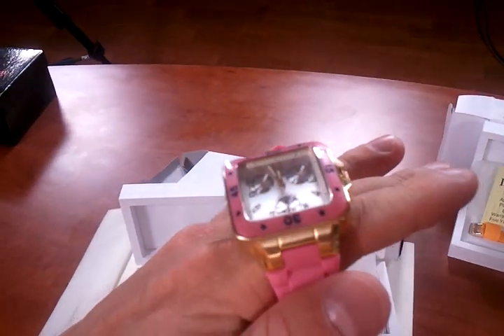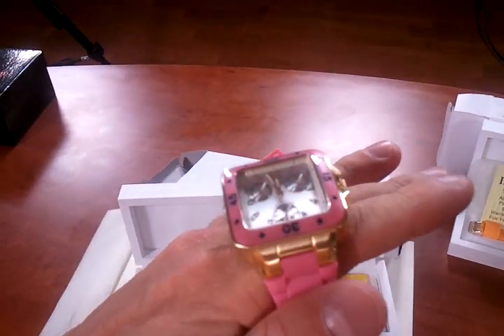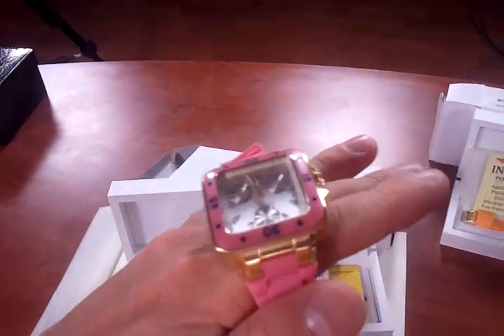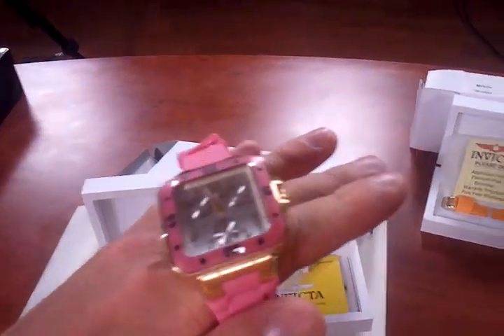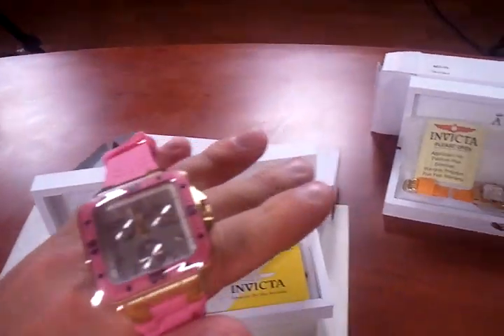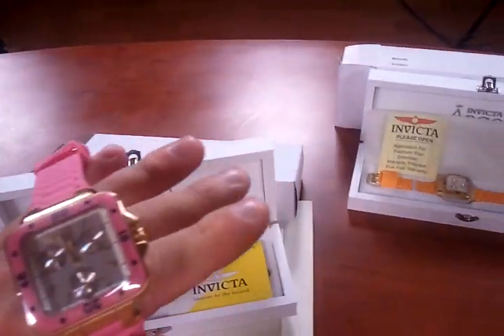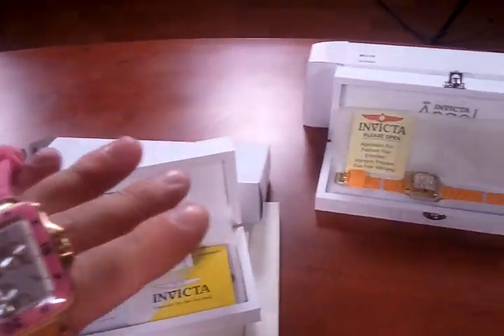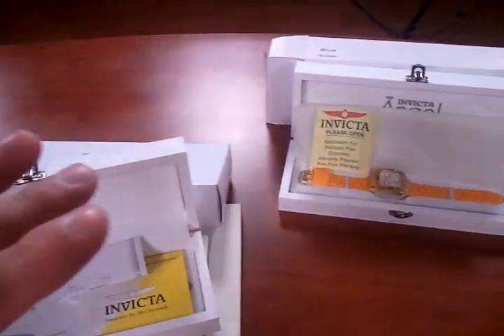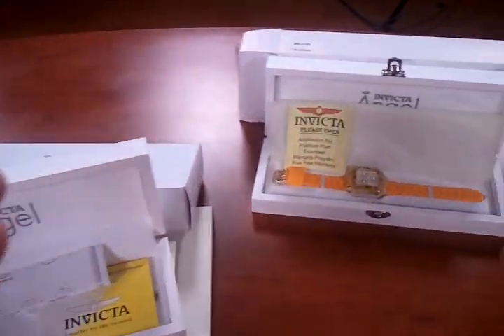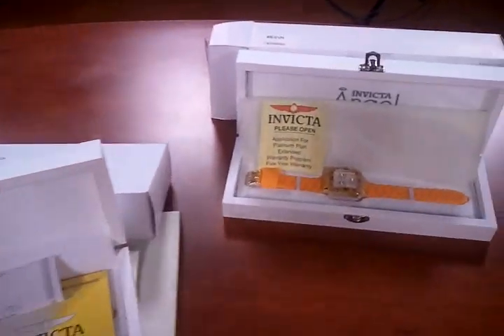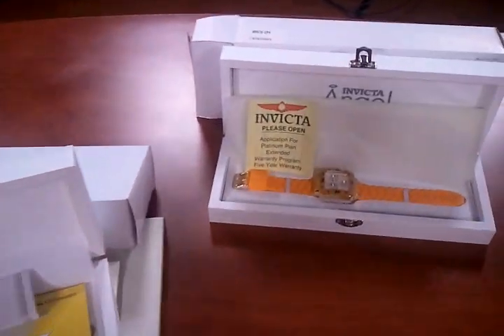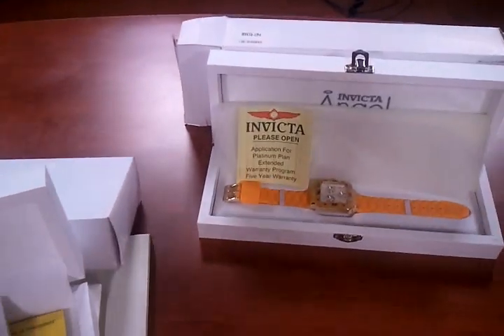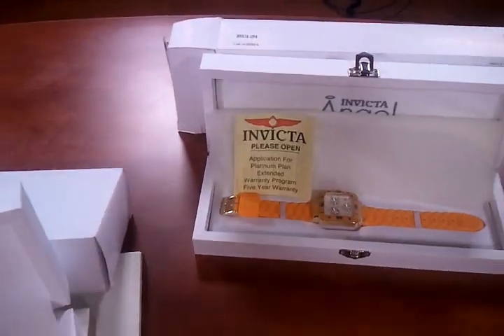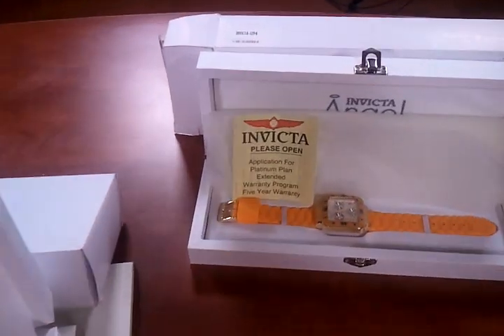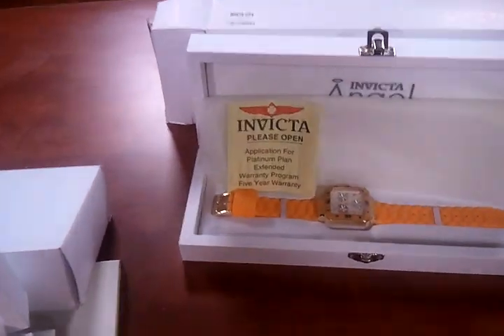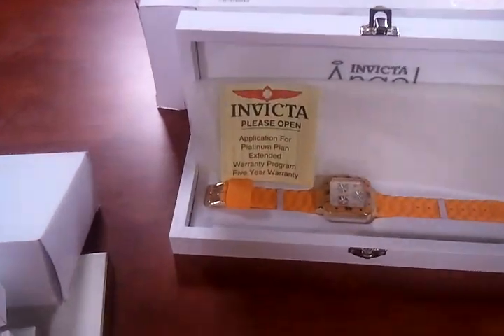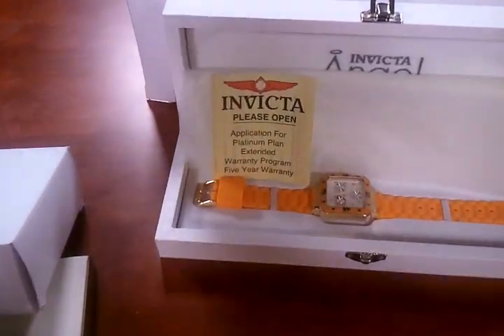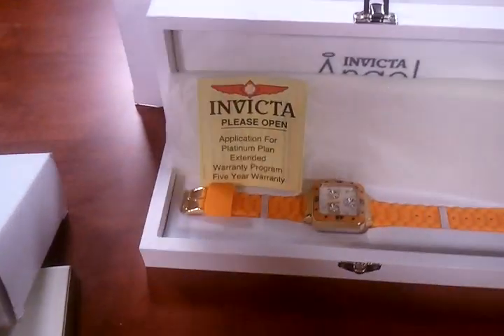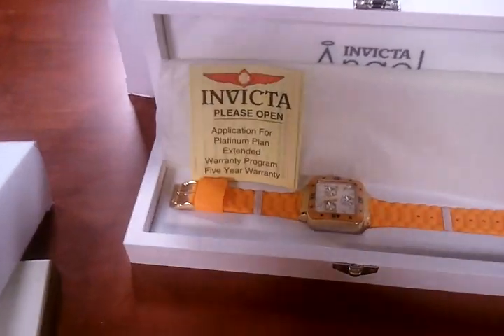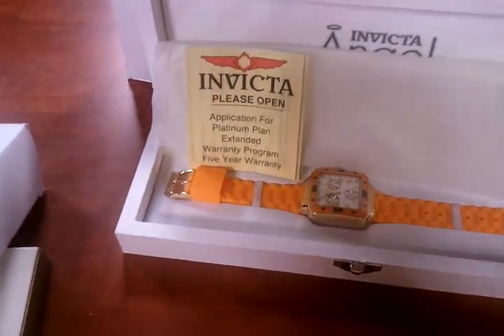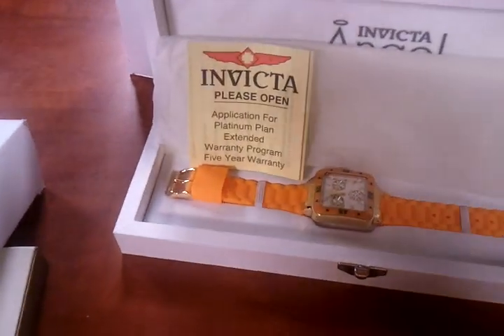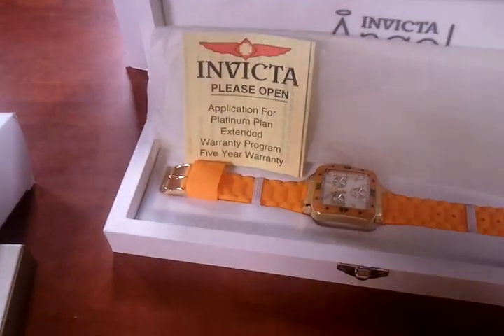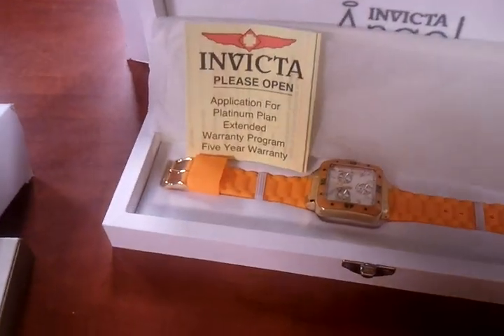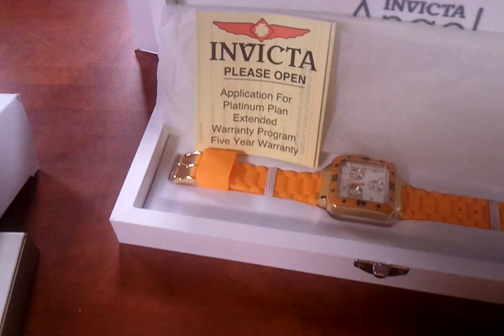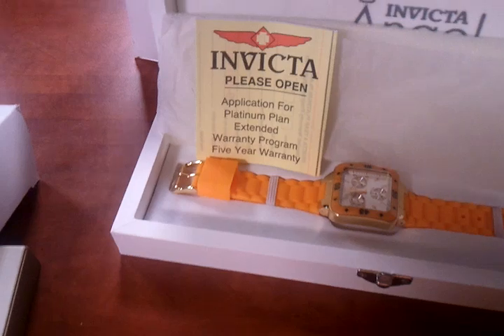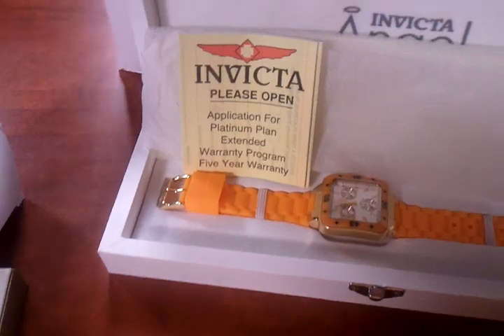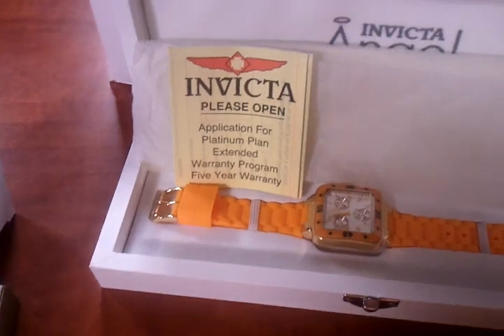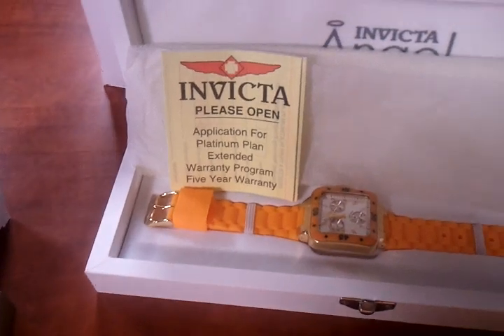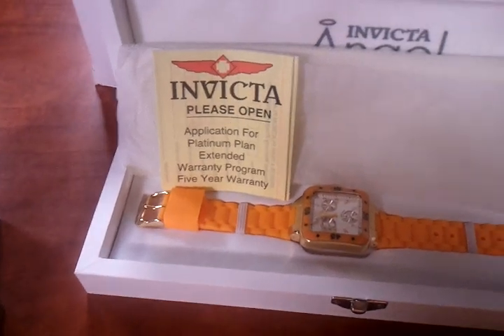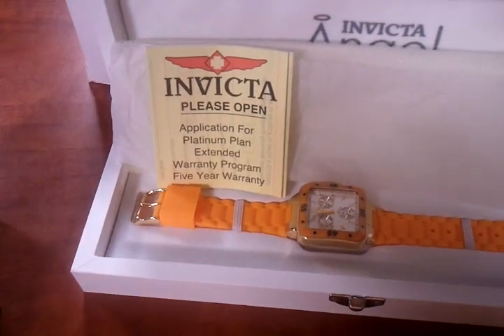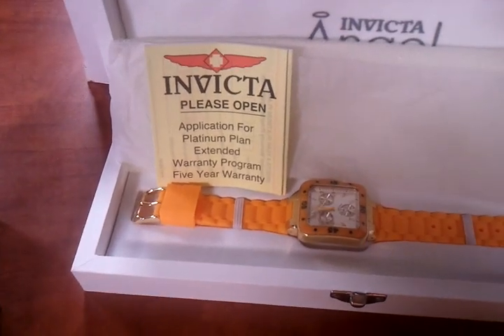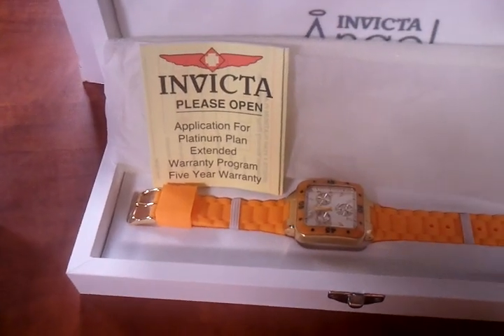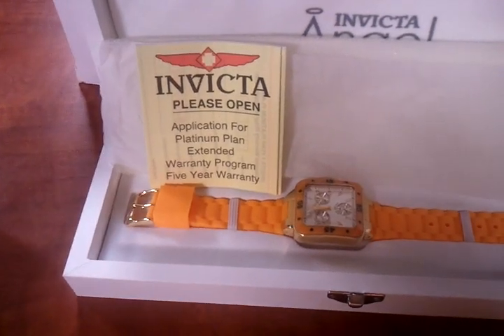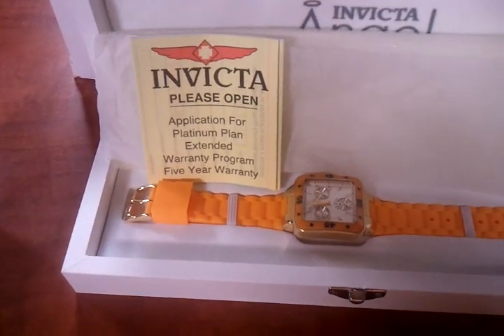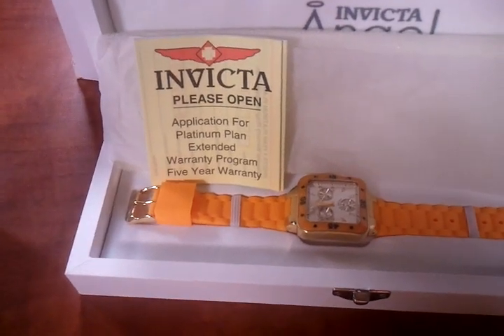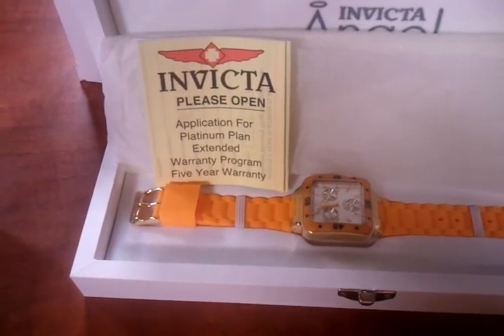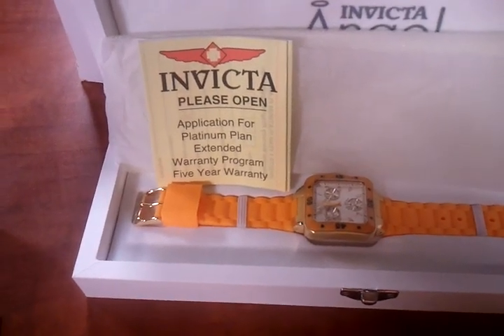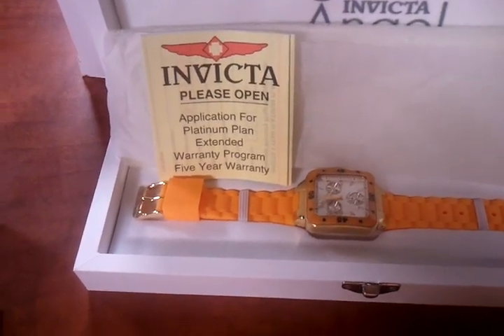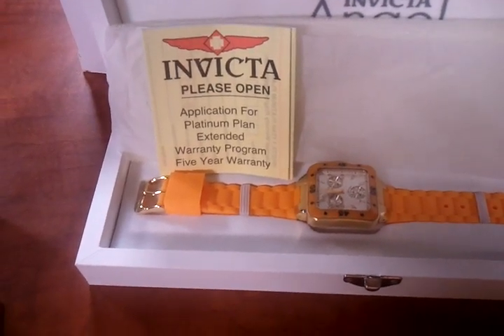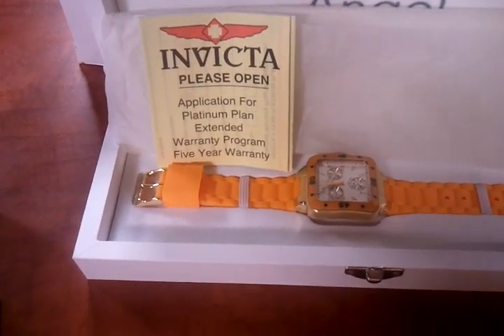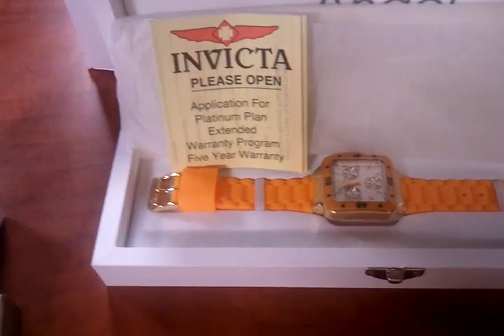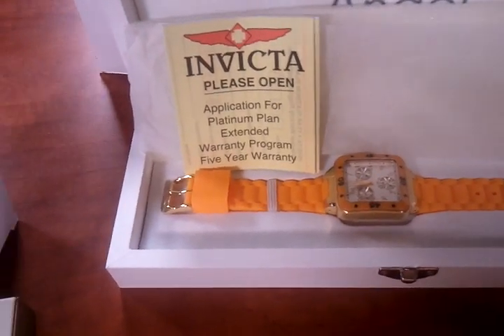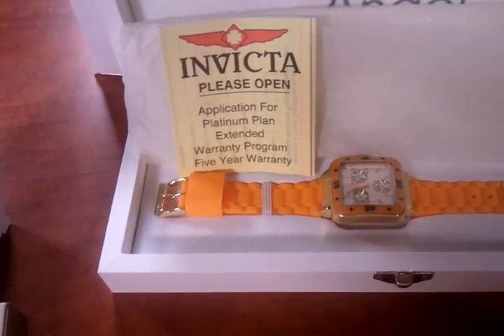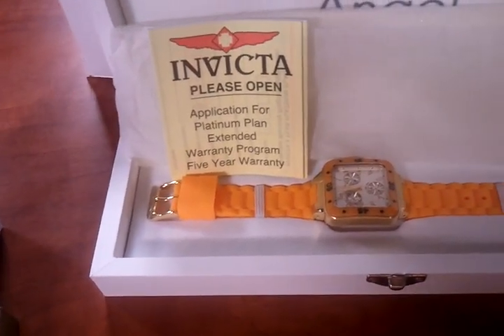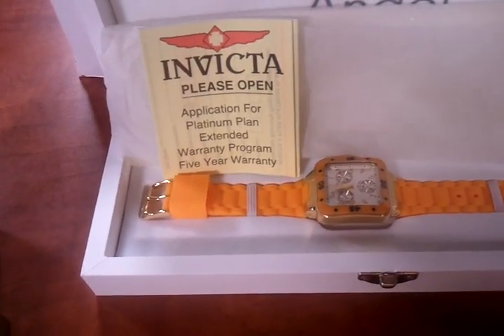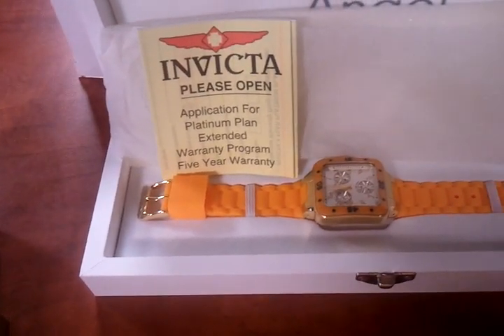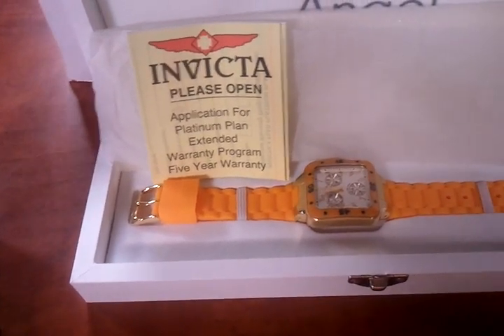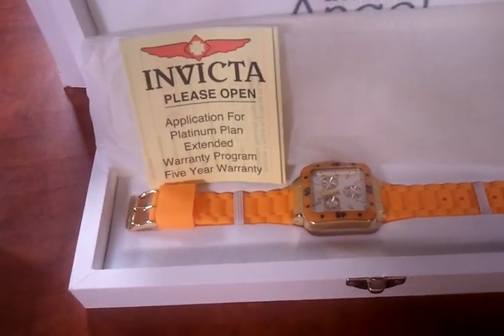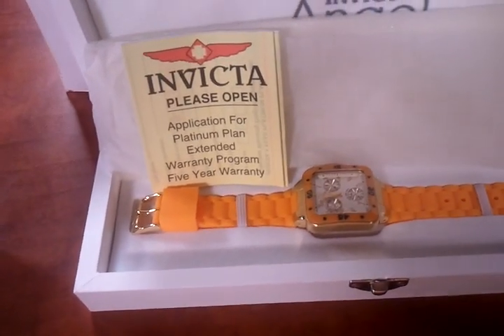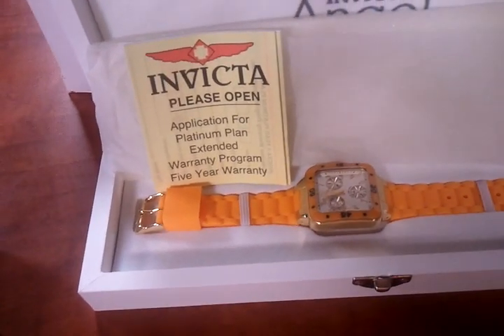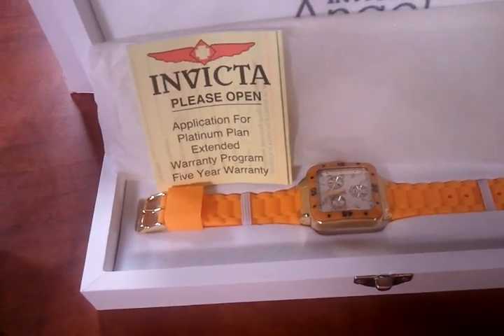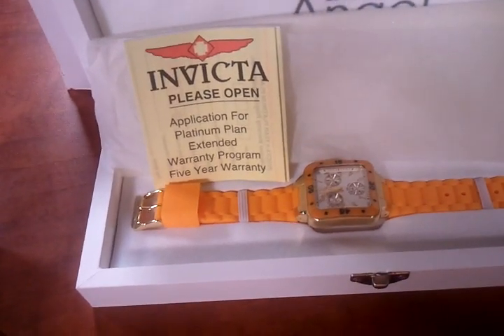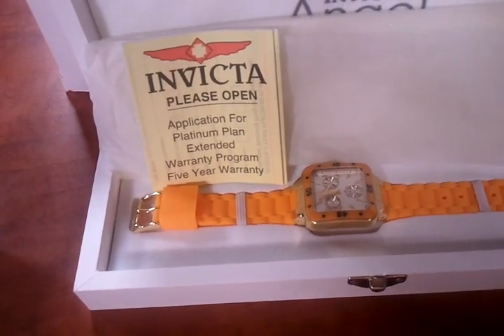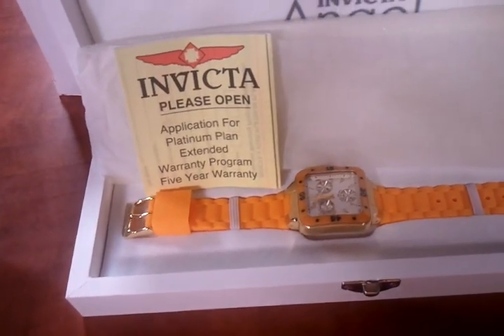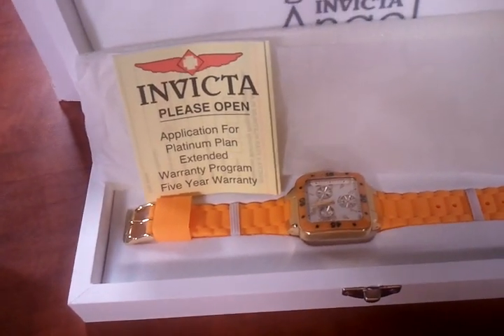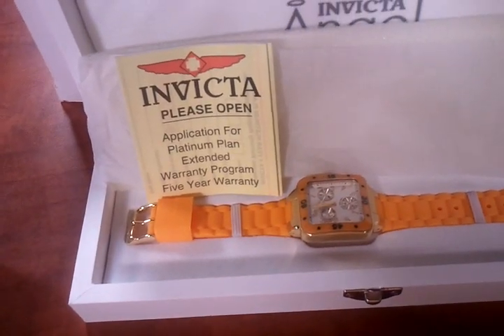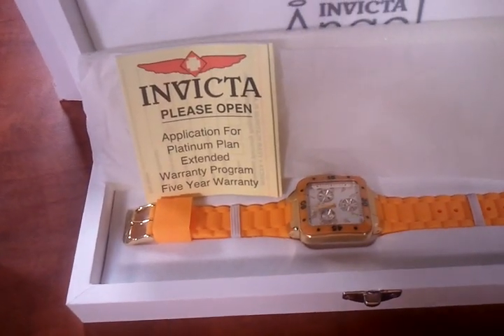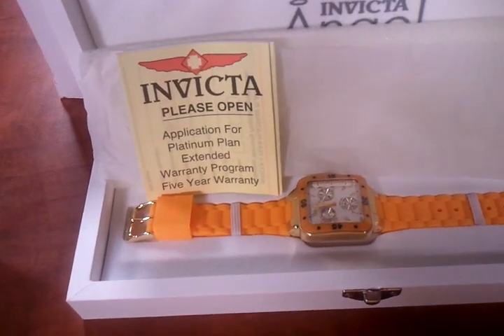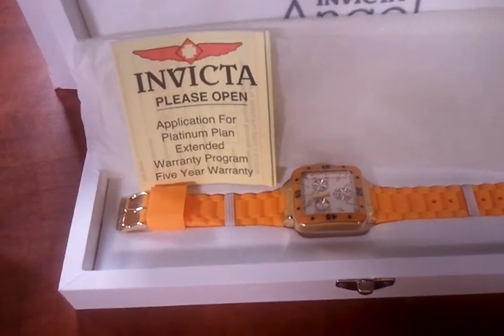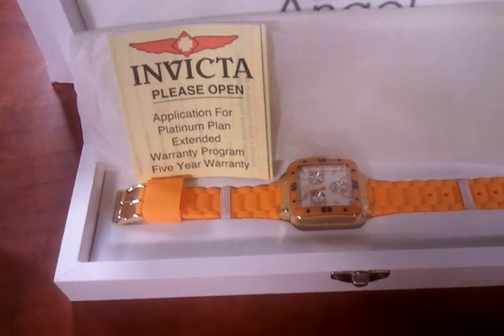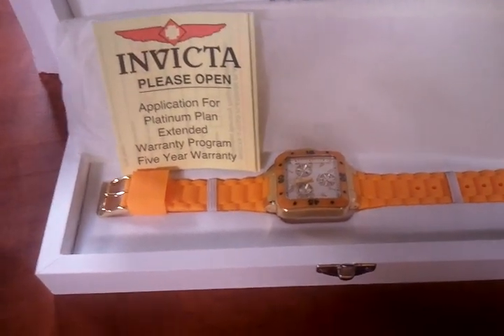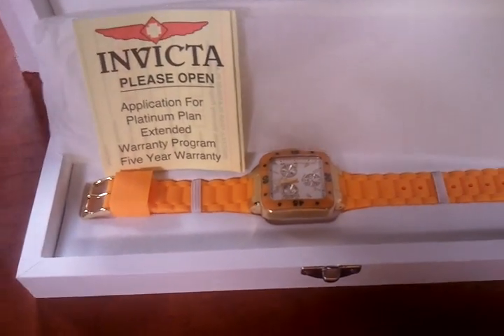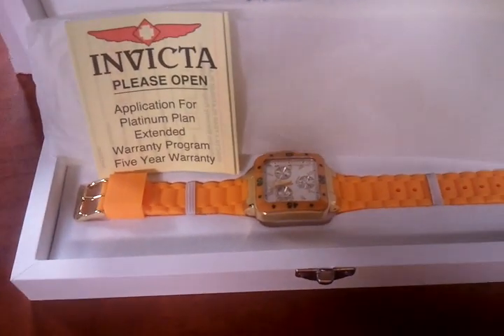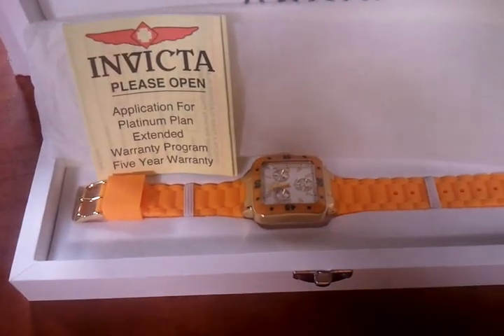Here's another one in orange. This is the Invicta 1294. It comes in, I think, around seven or eight colors.